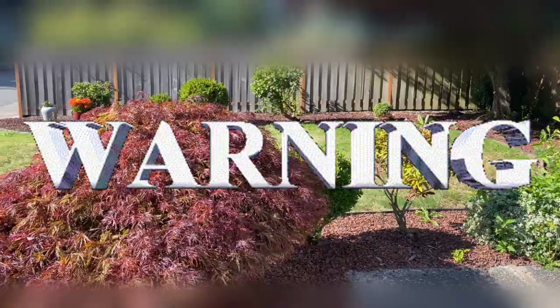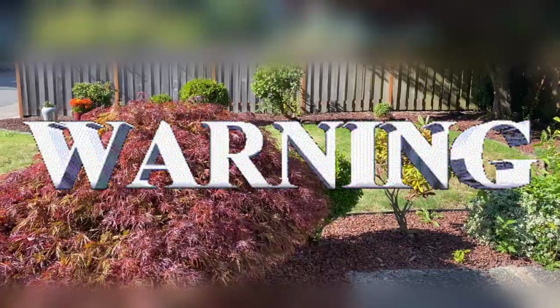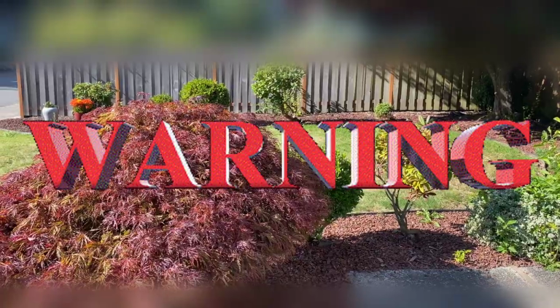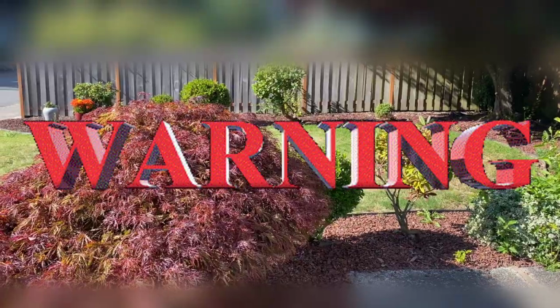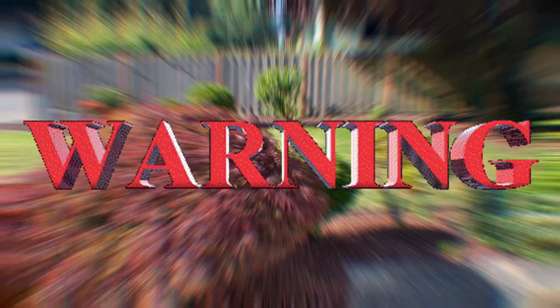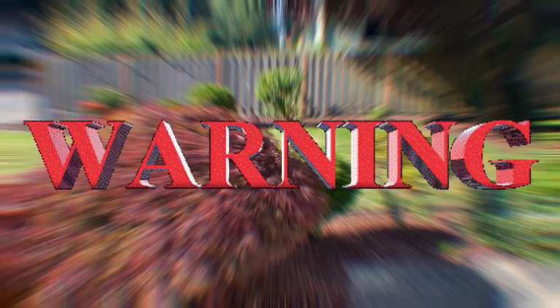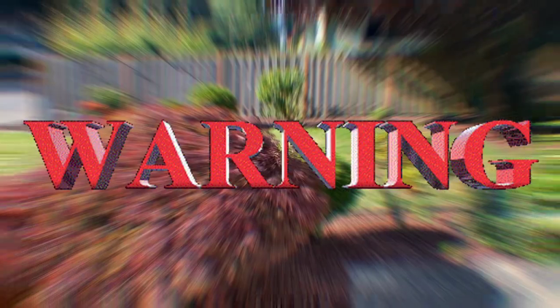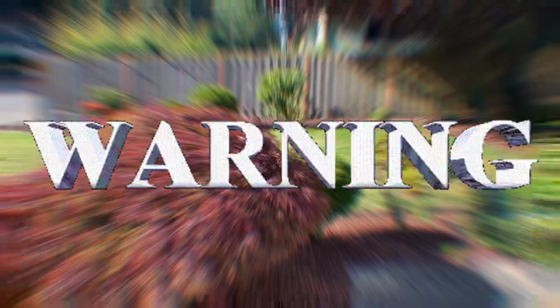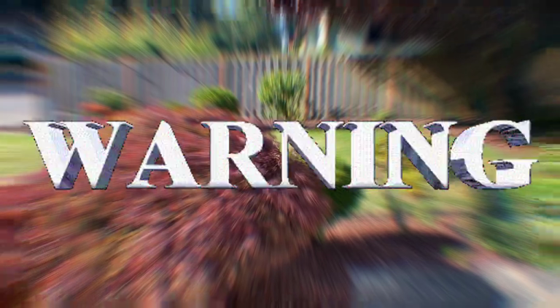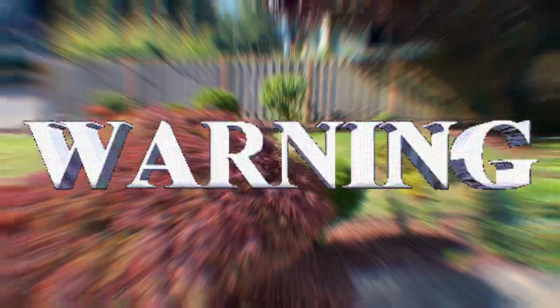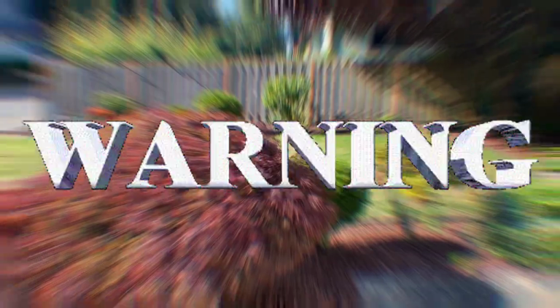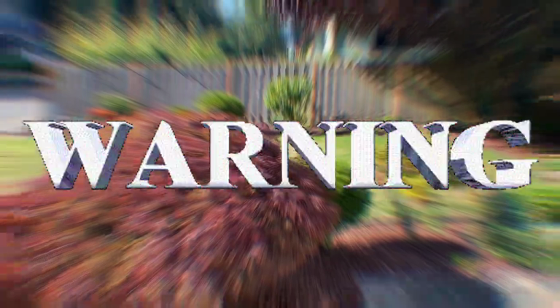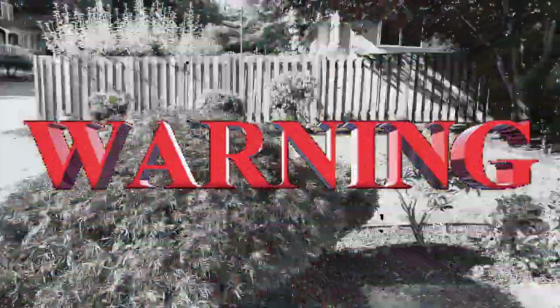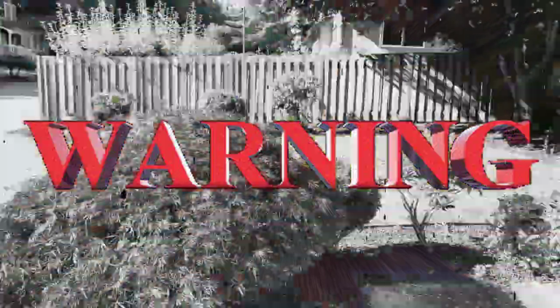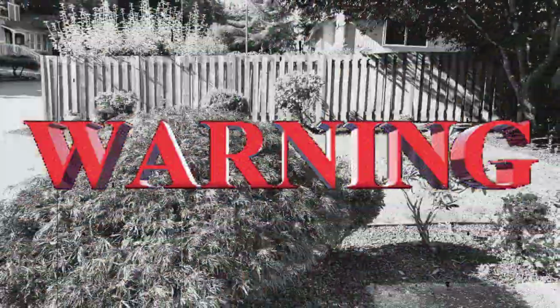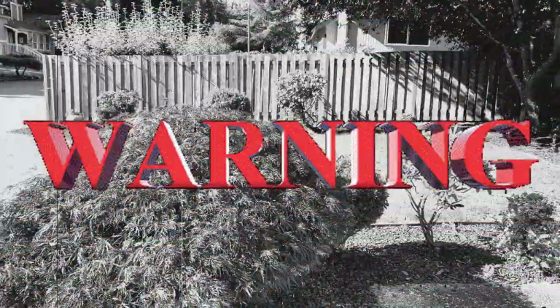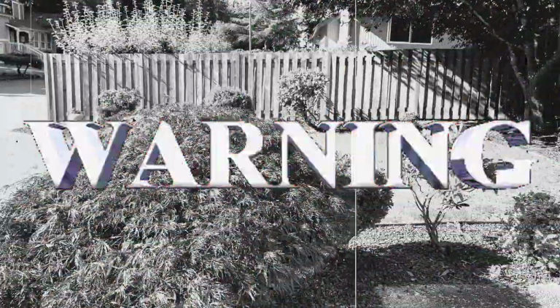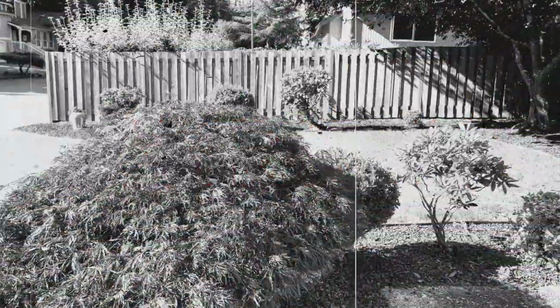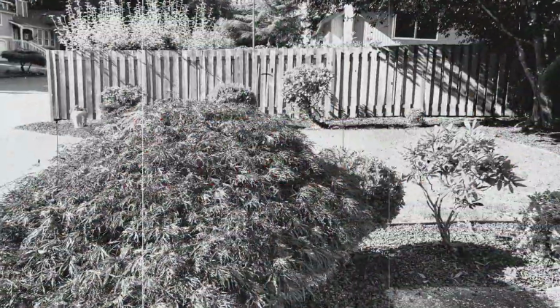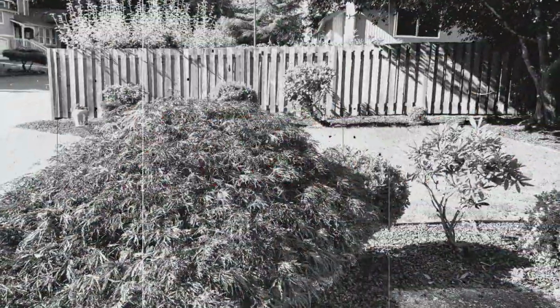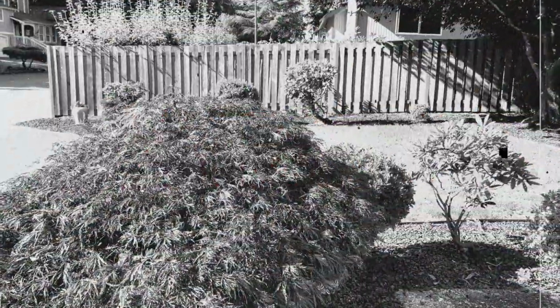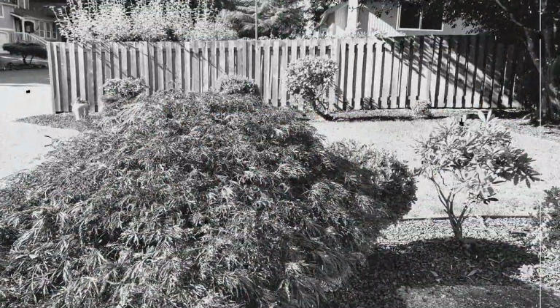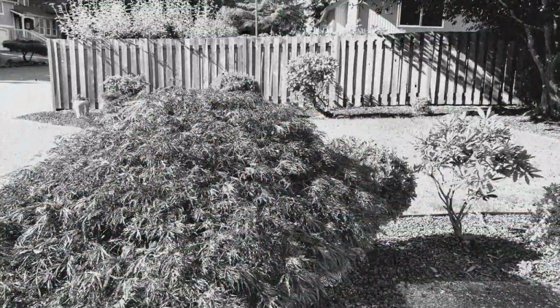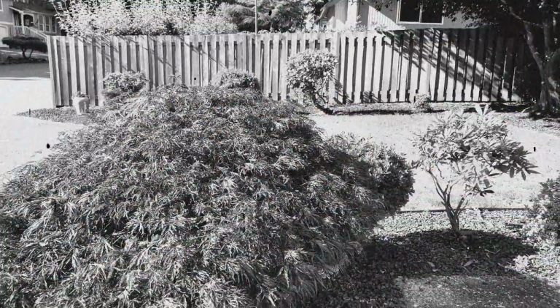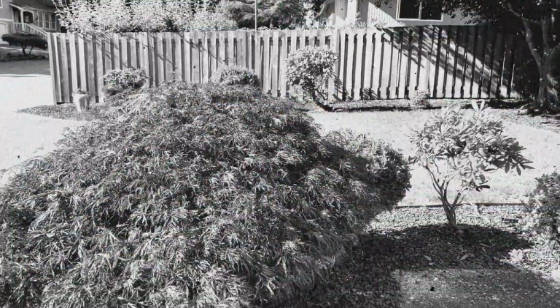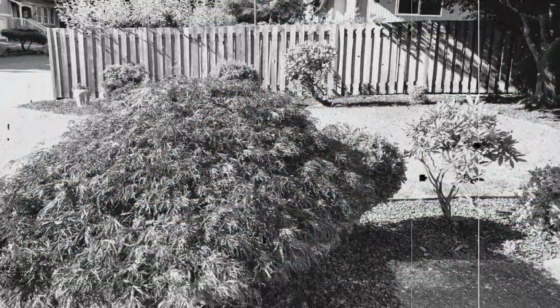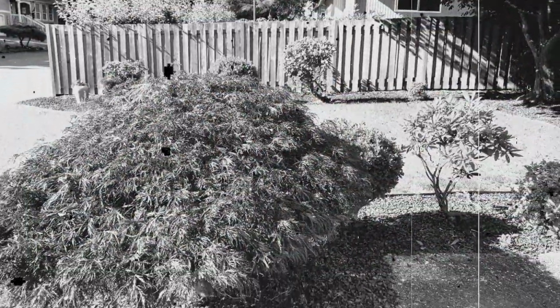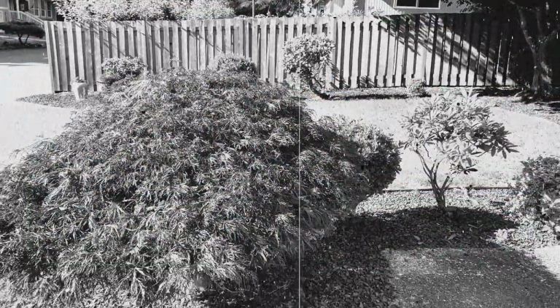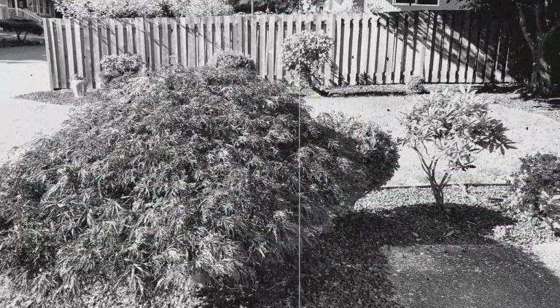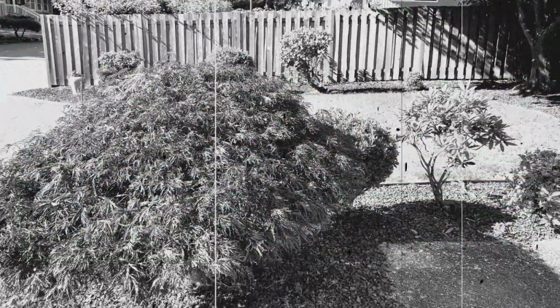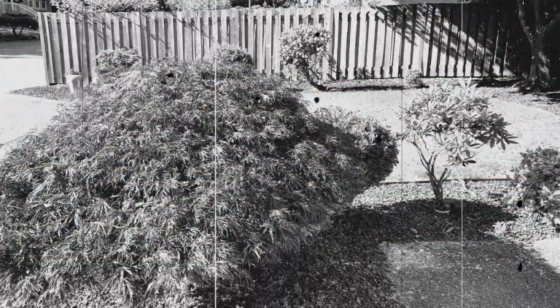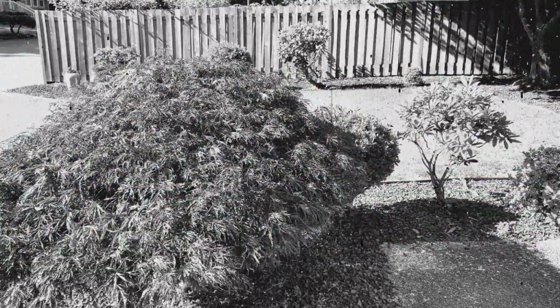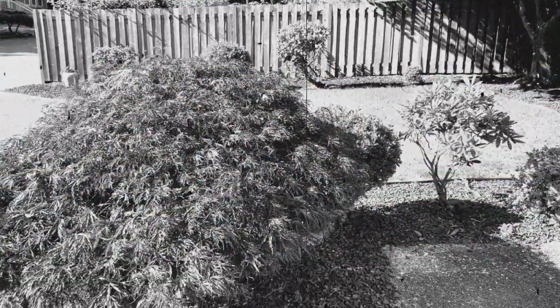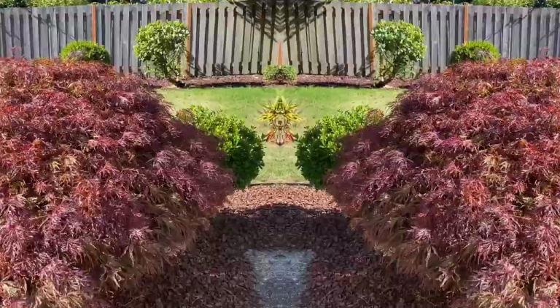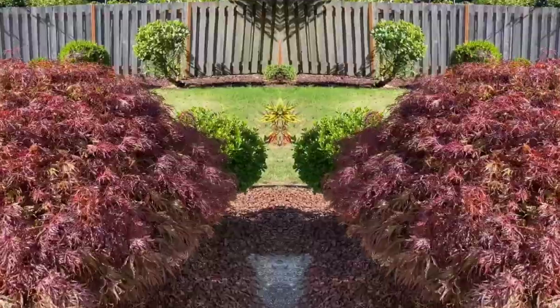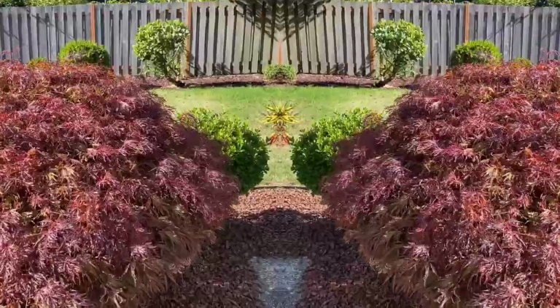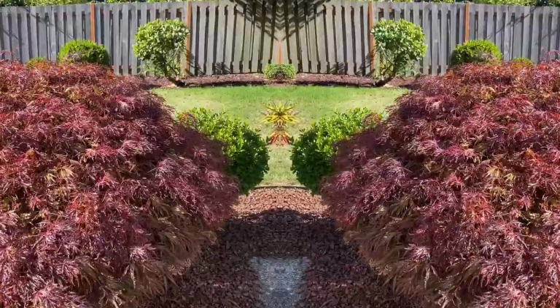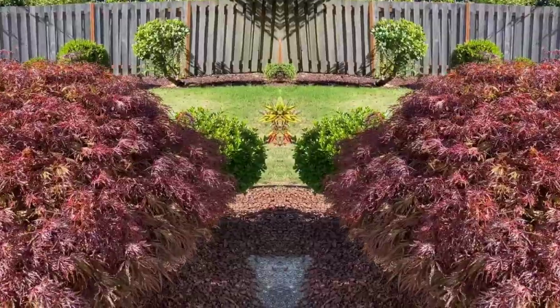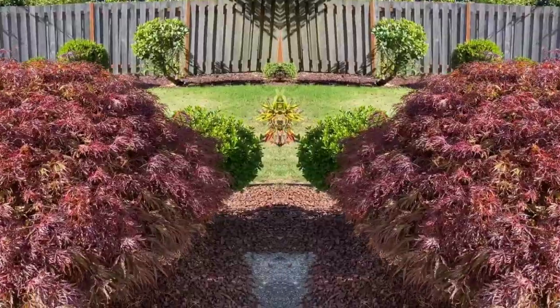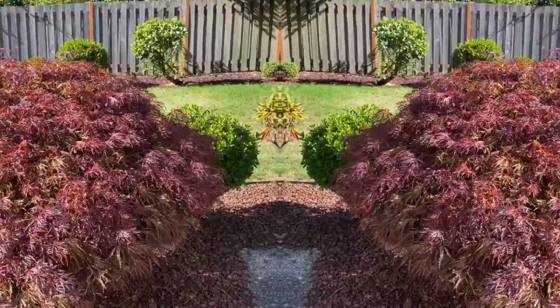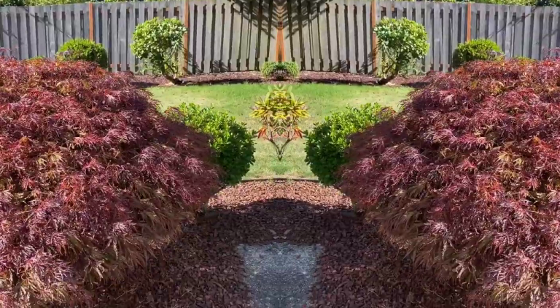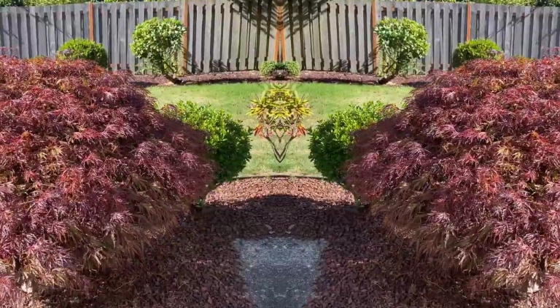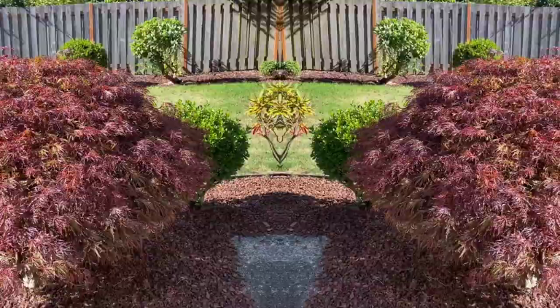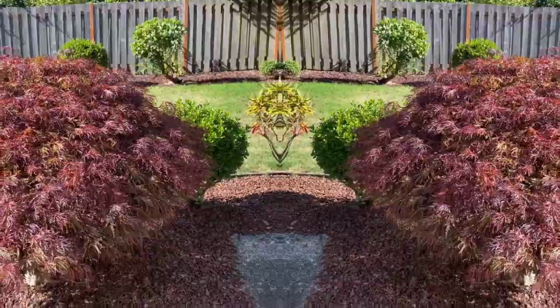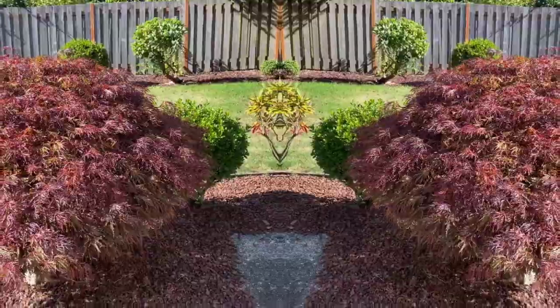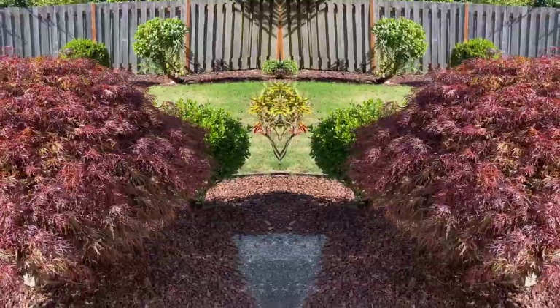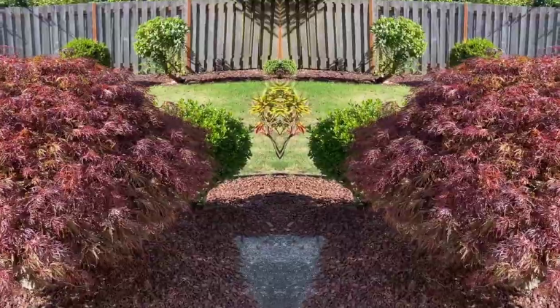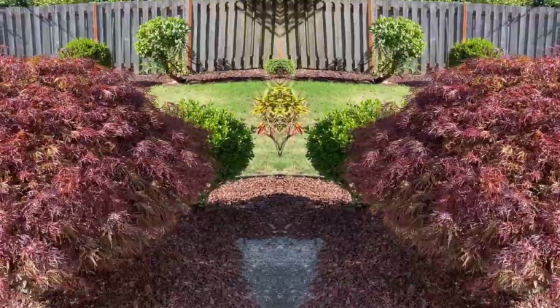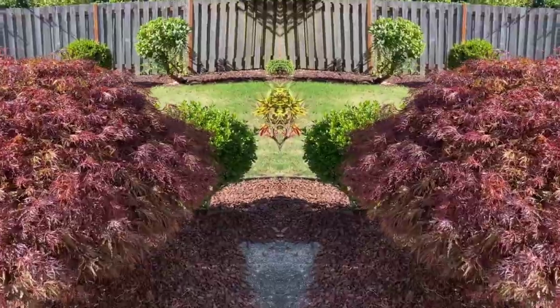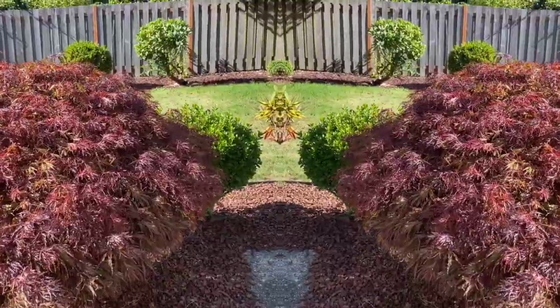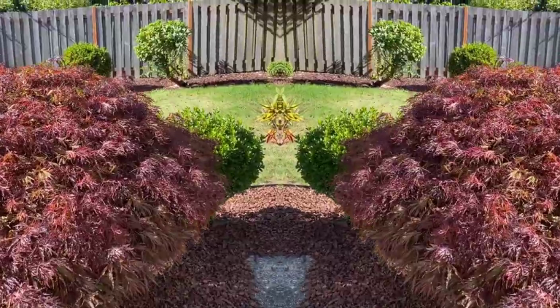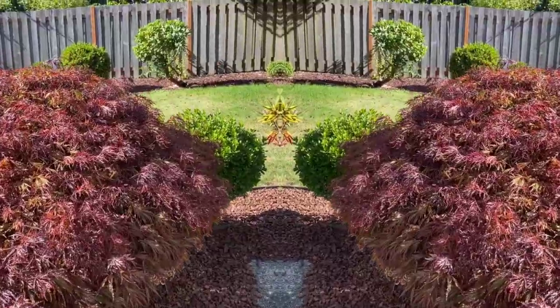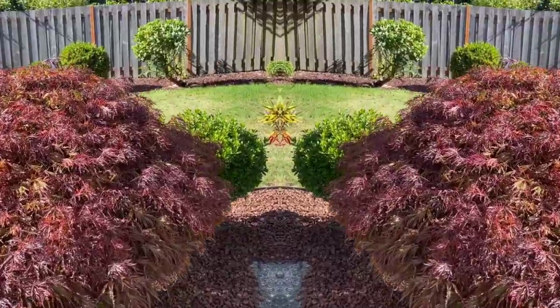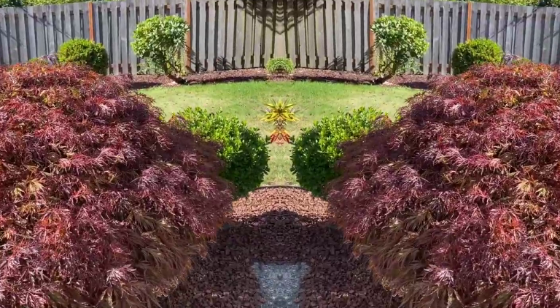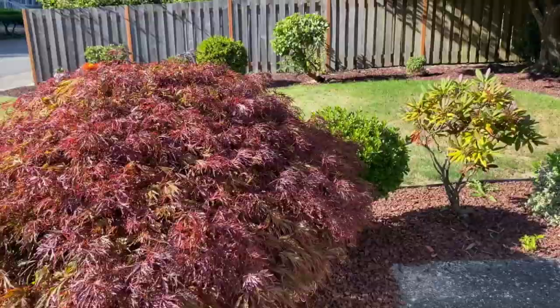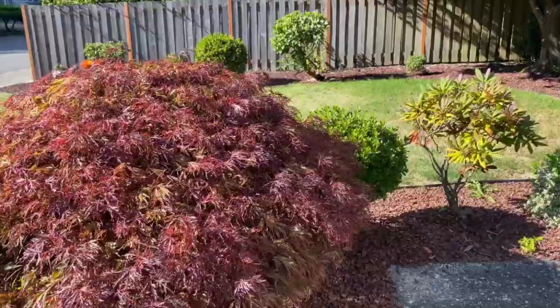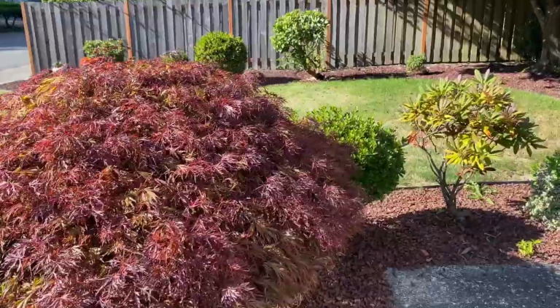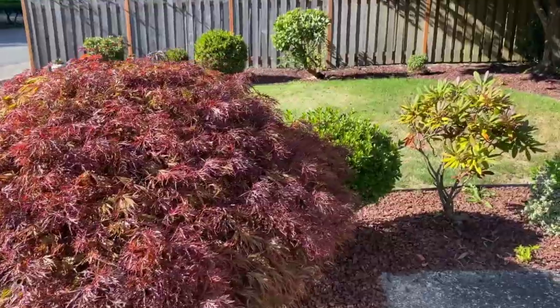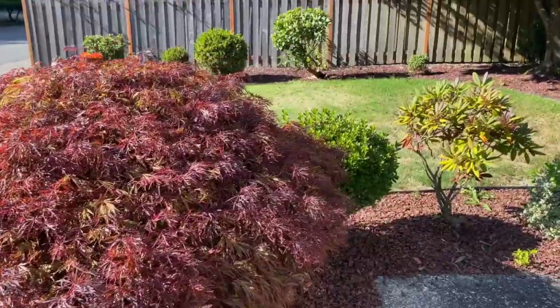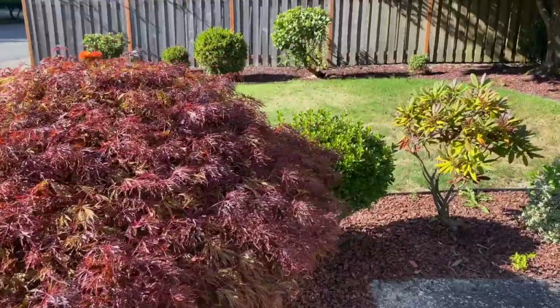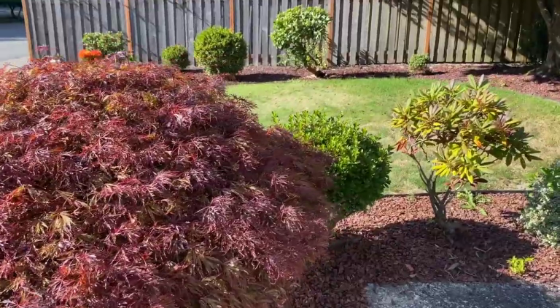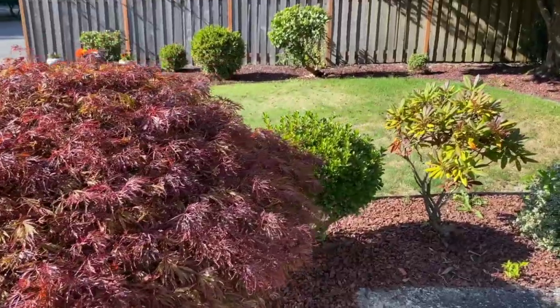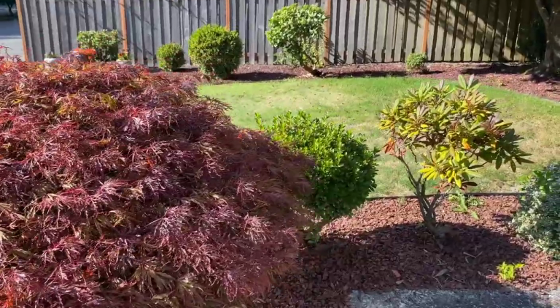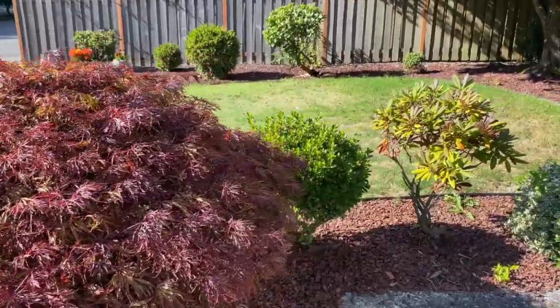Warning, warning, warning. The images you are about to see are not from a horror show. It's my yard.